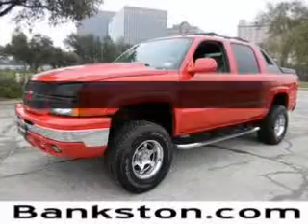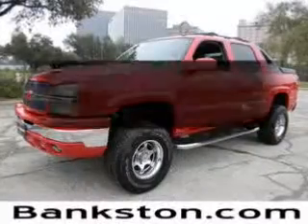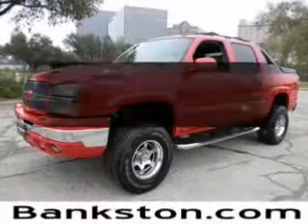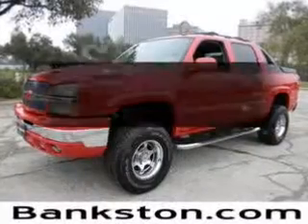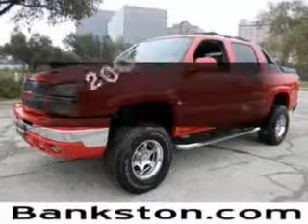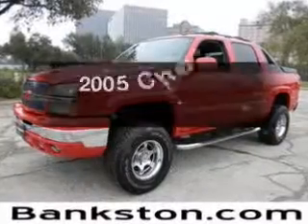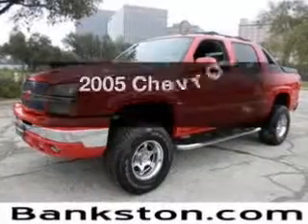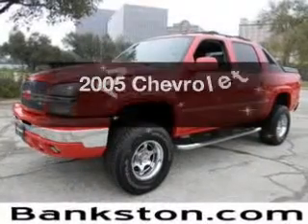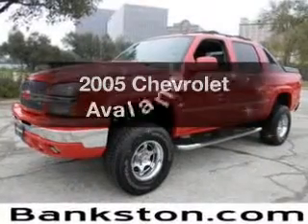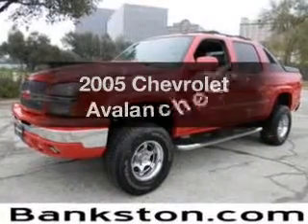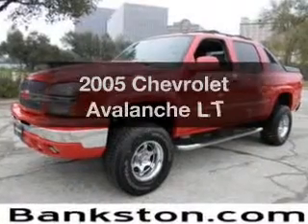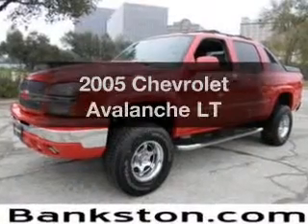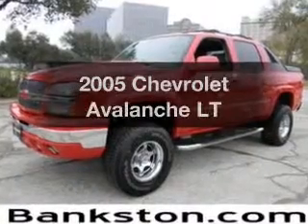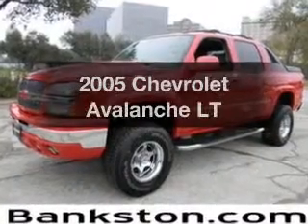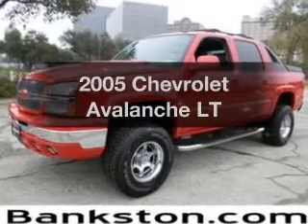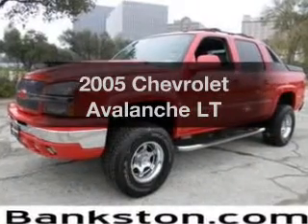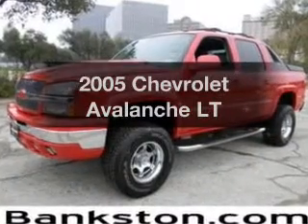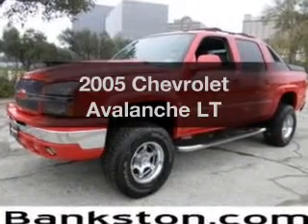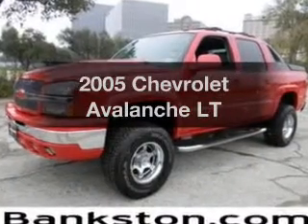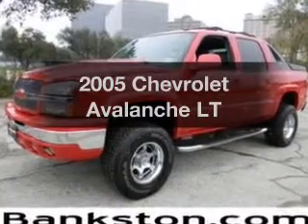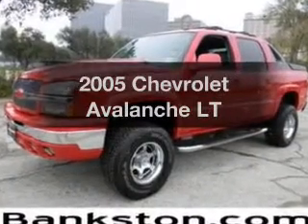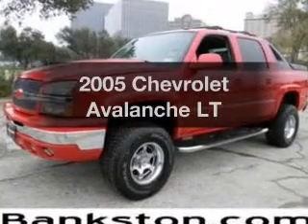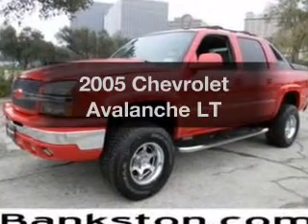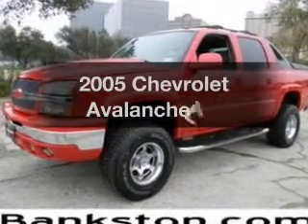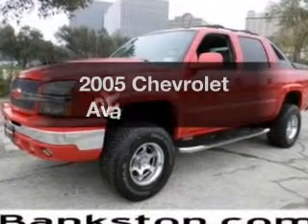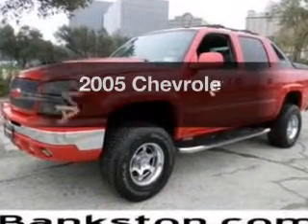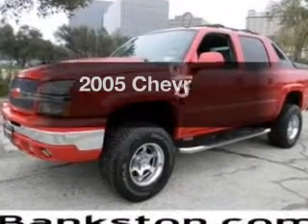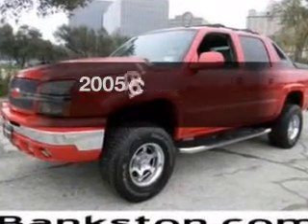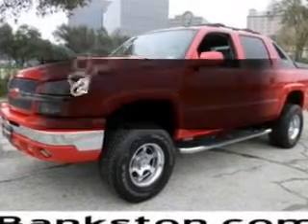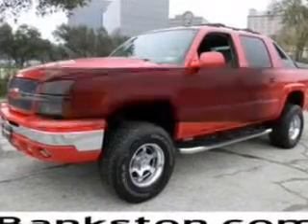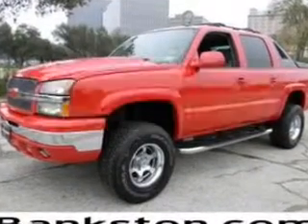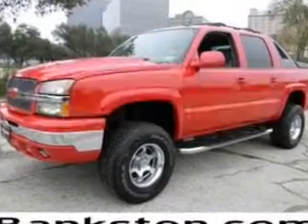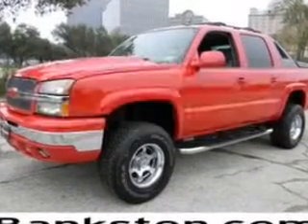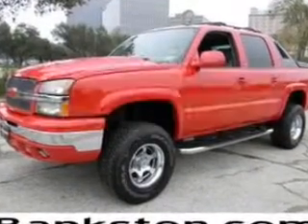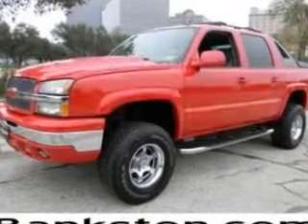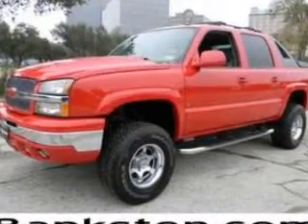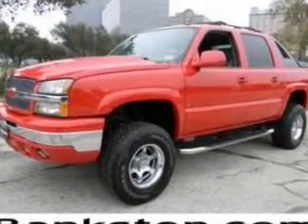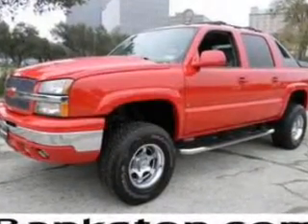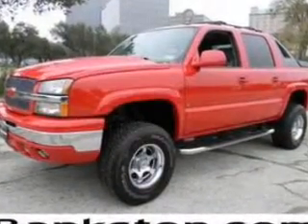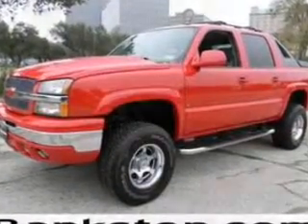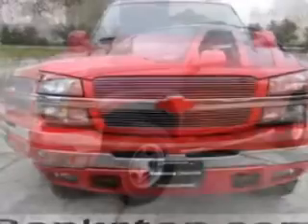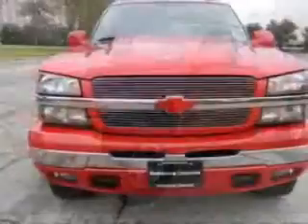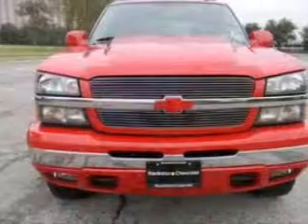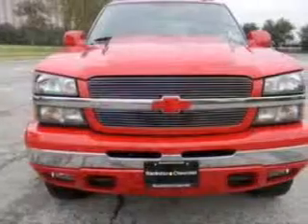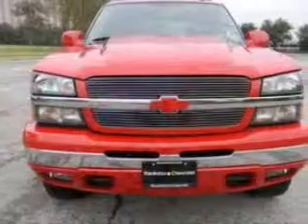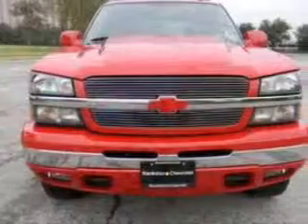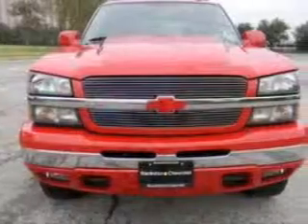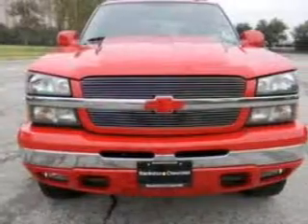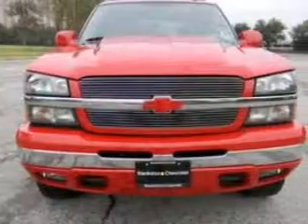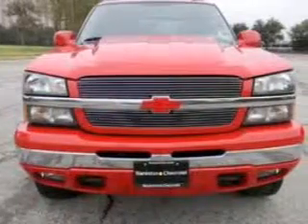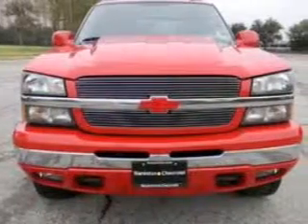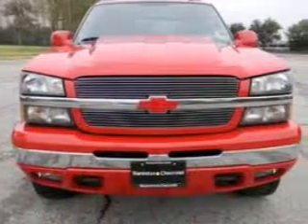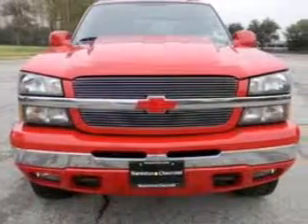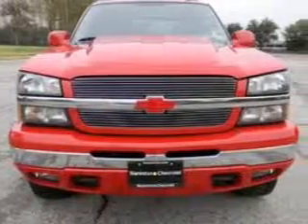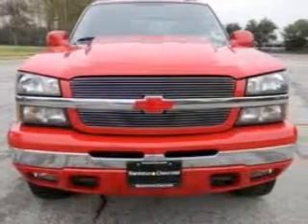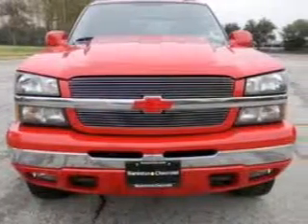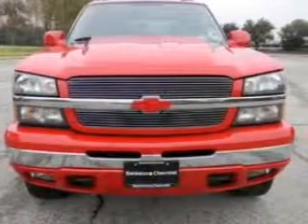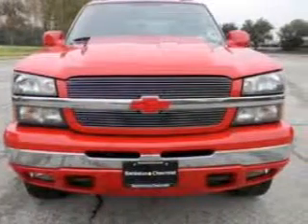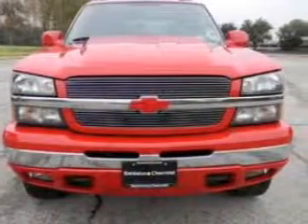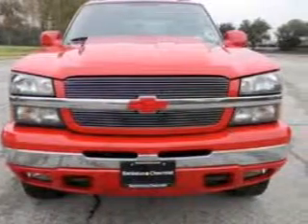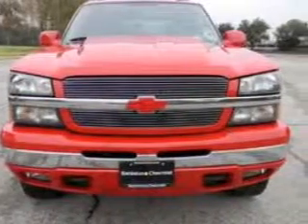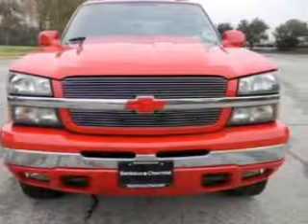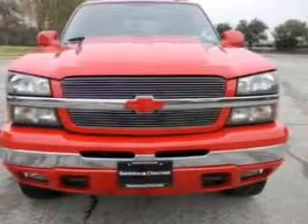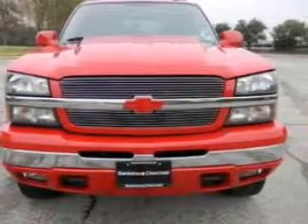Check out this 2005 Chevrolet Avalanche. Travel the roads in style and comfort in this great vehicle.